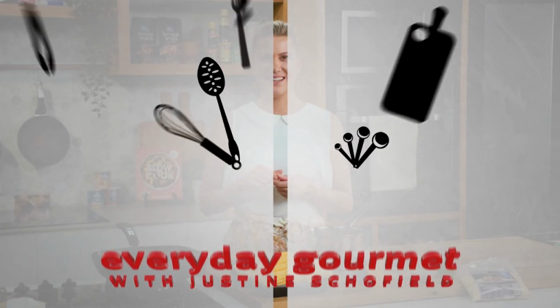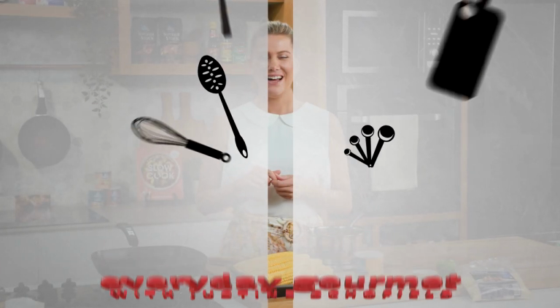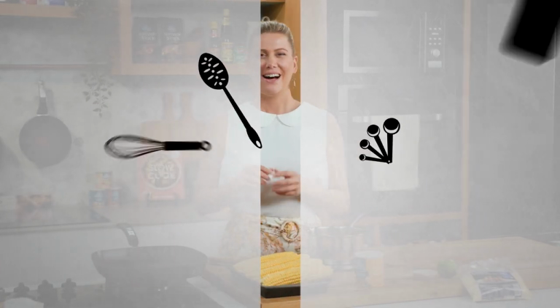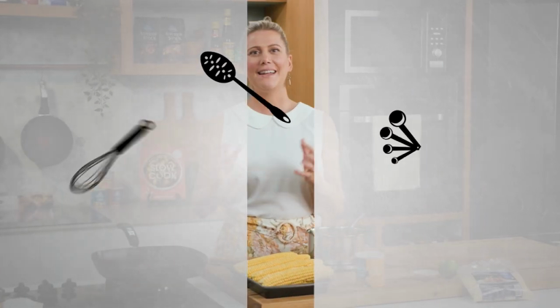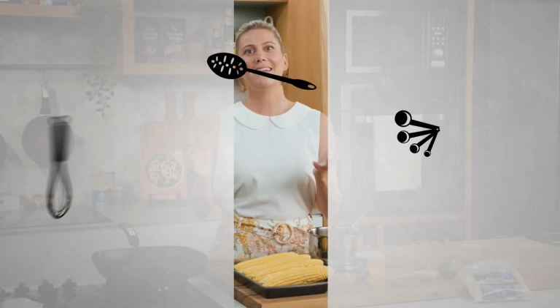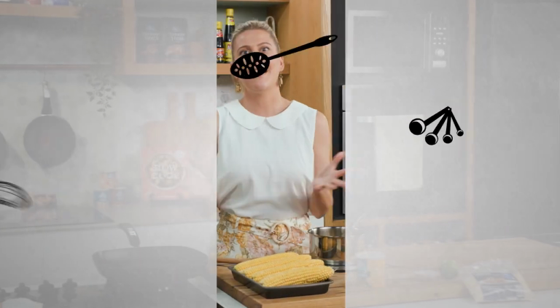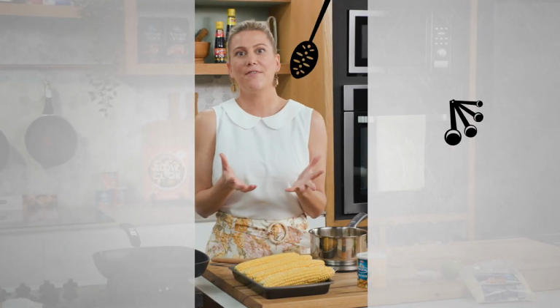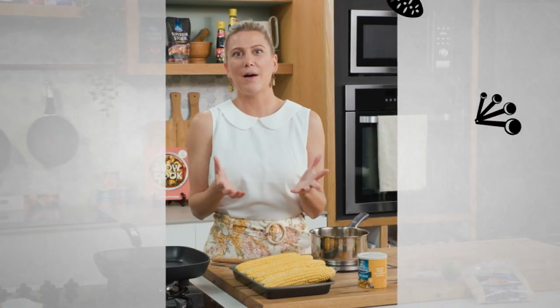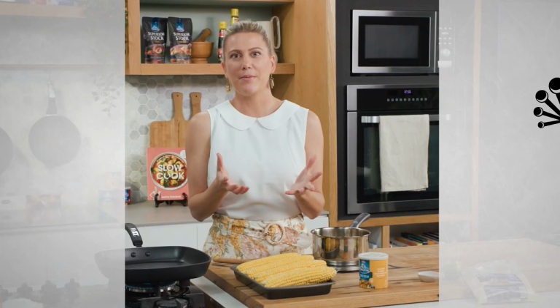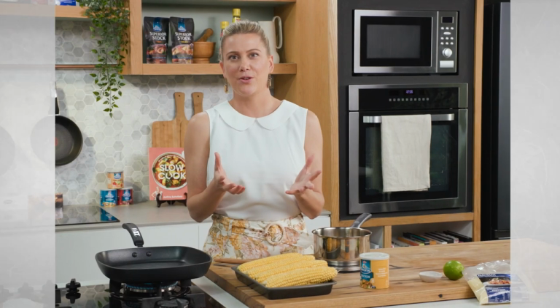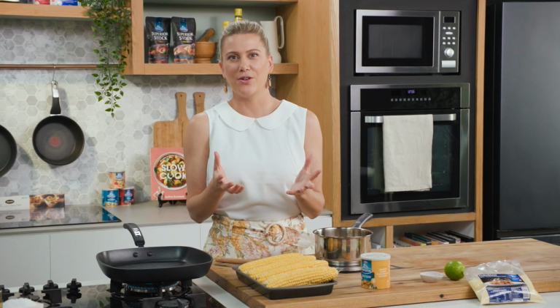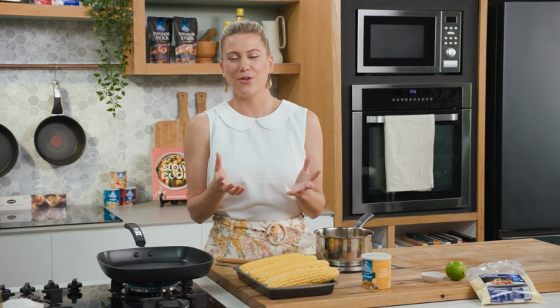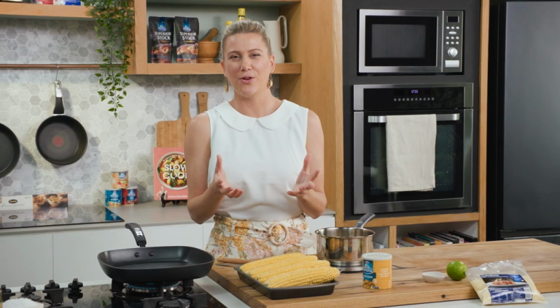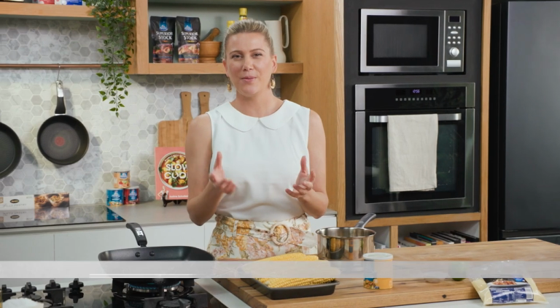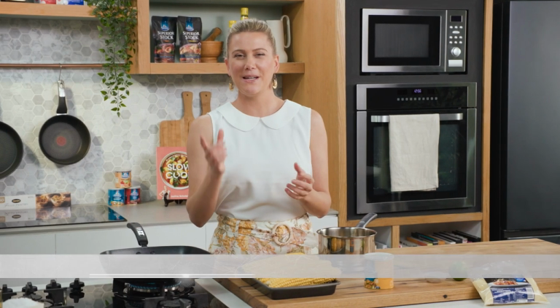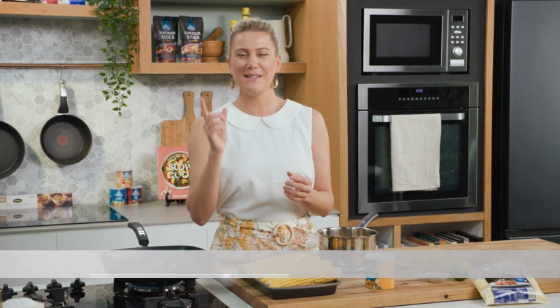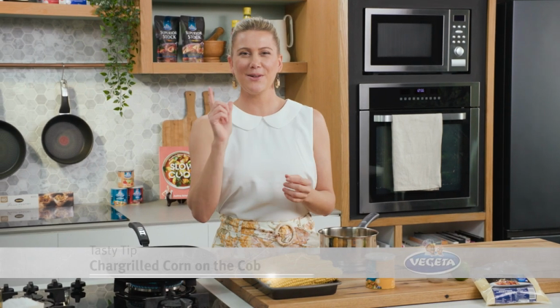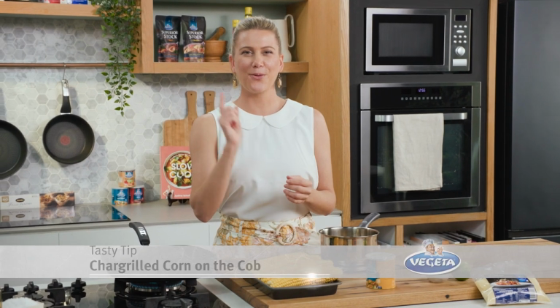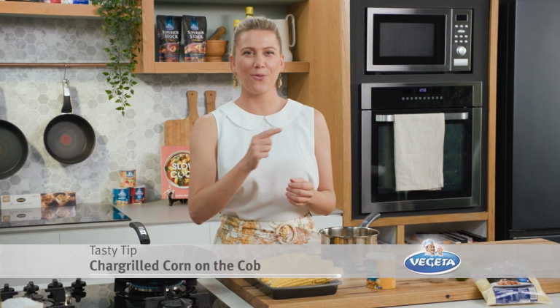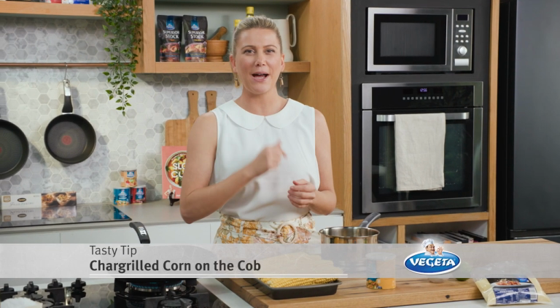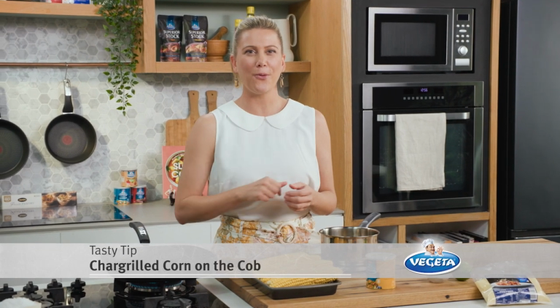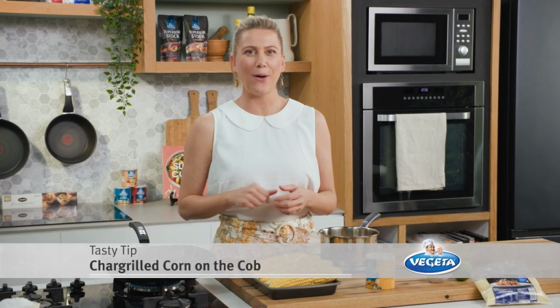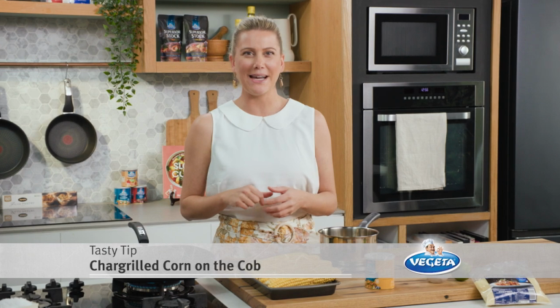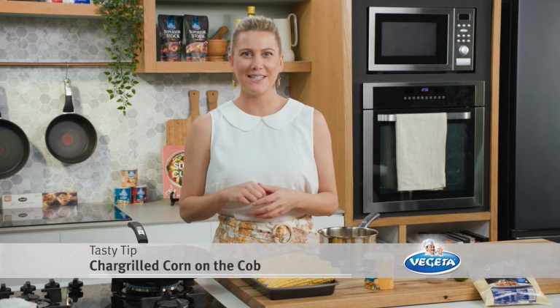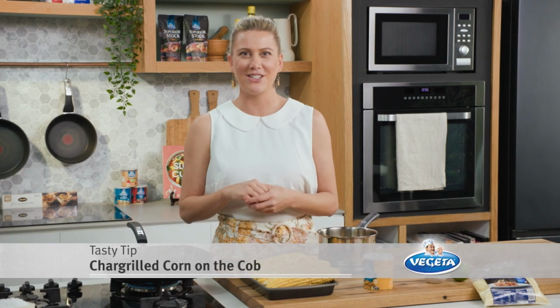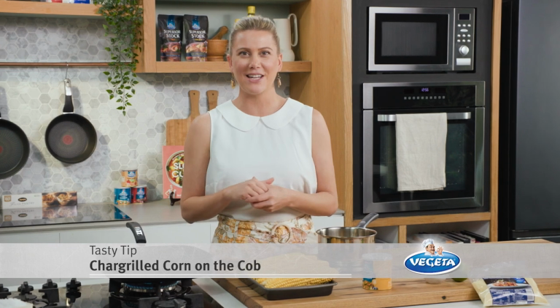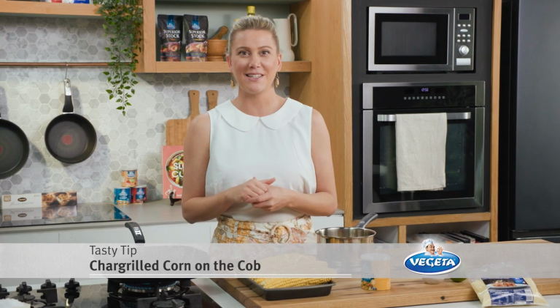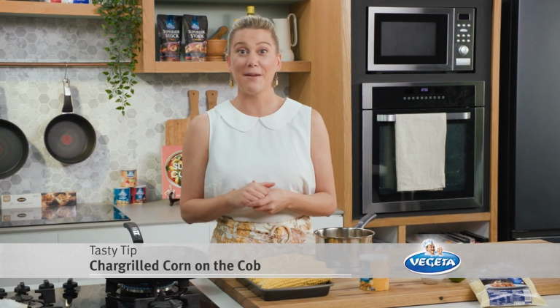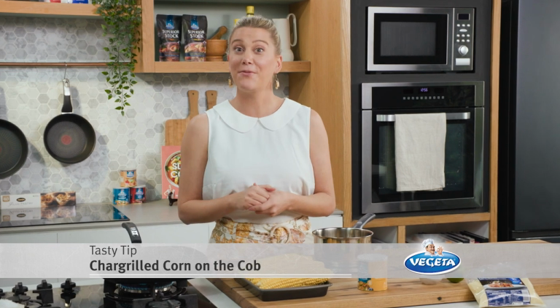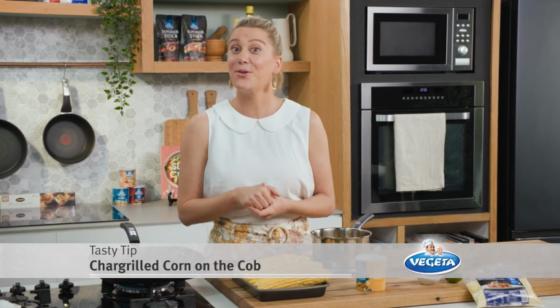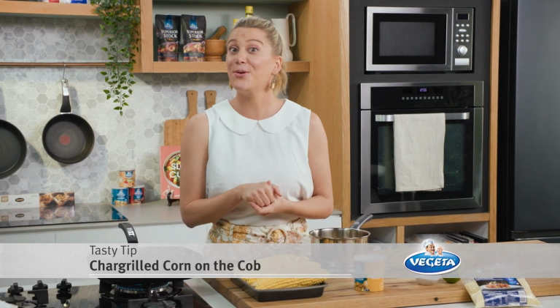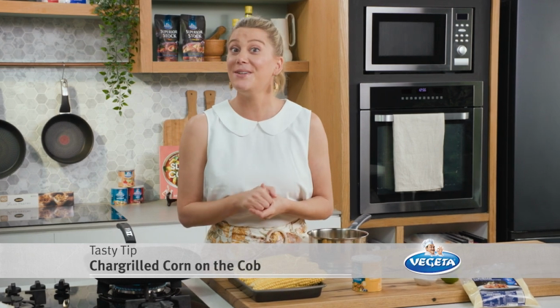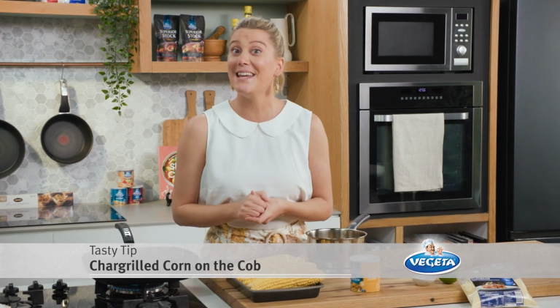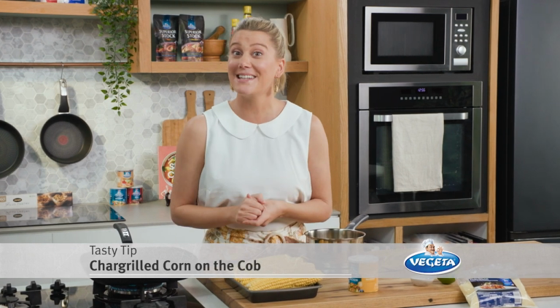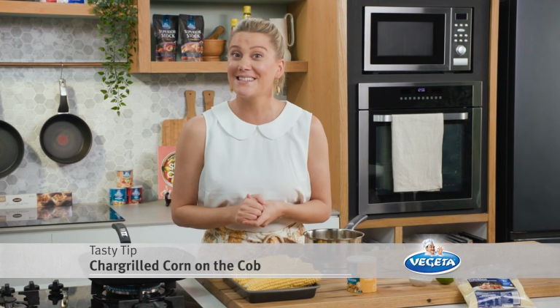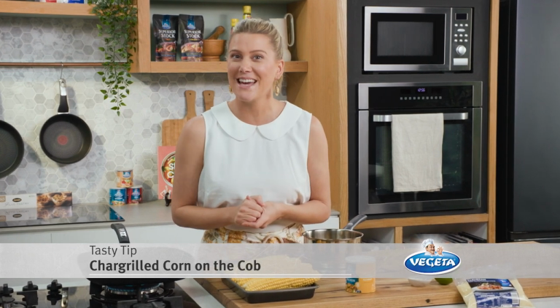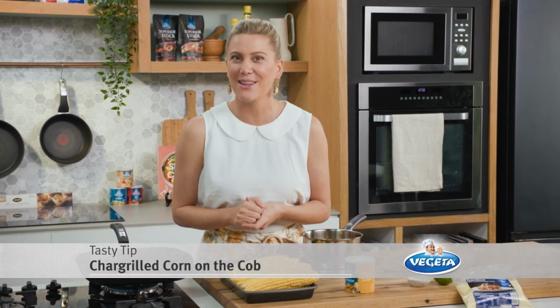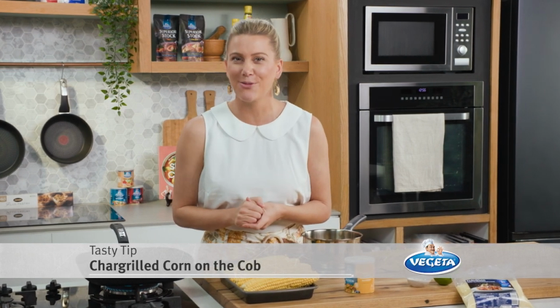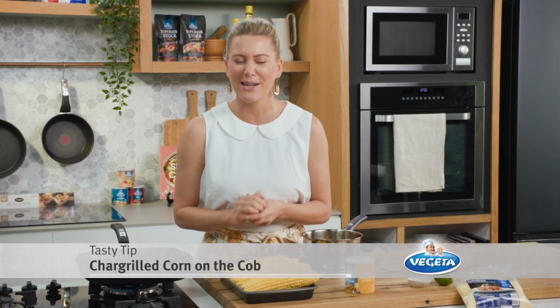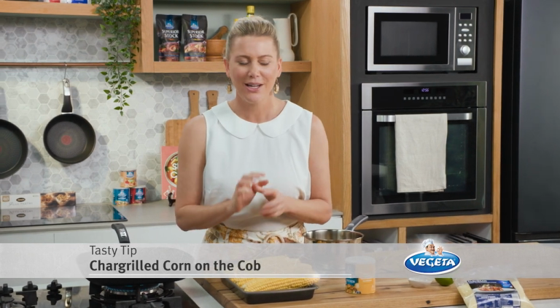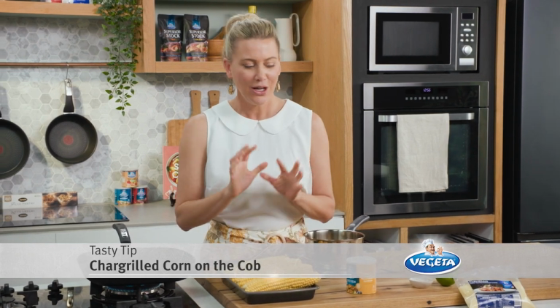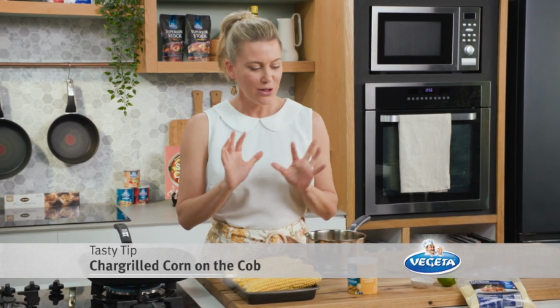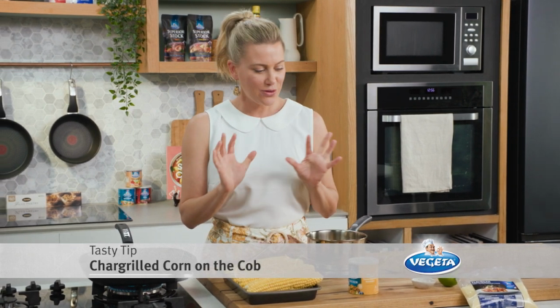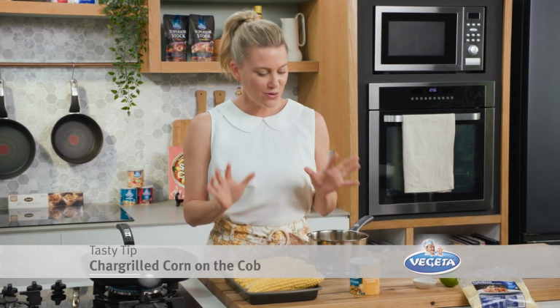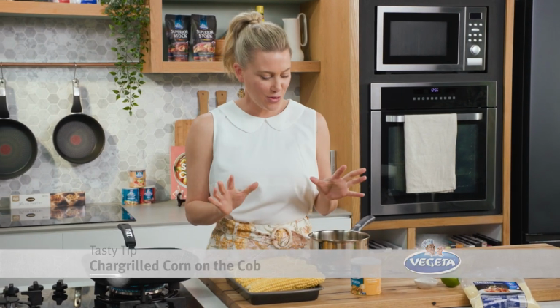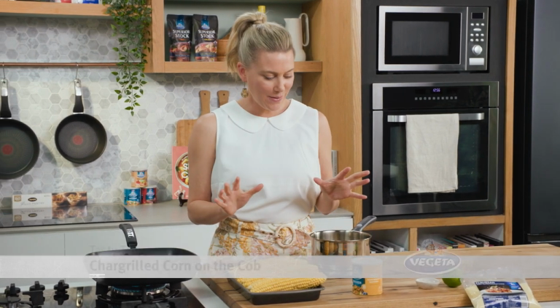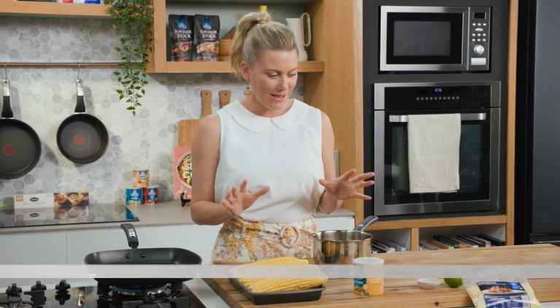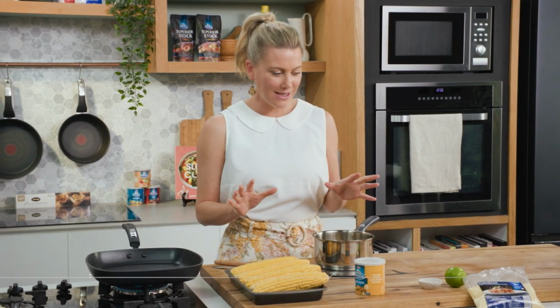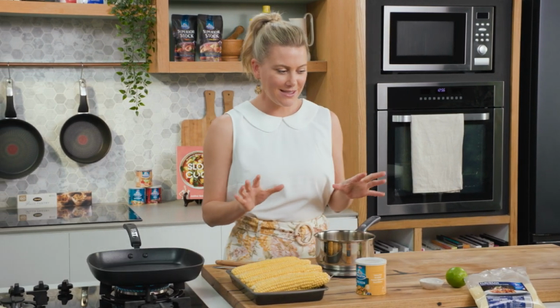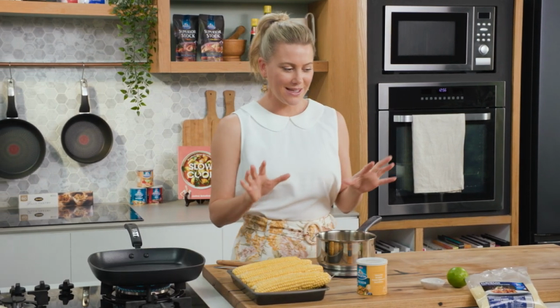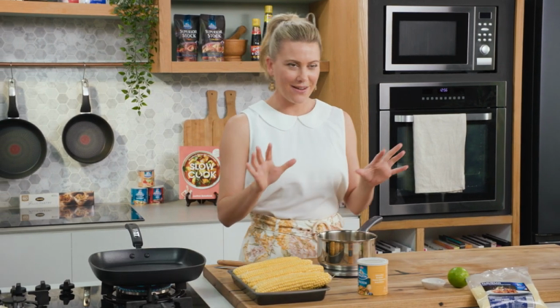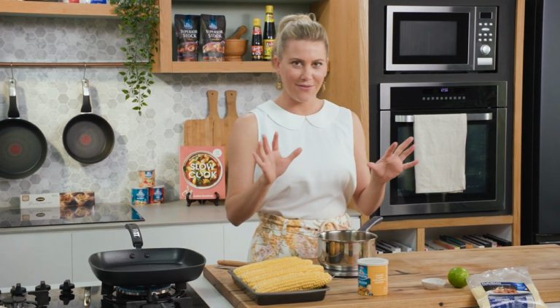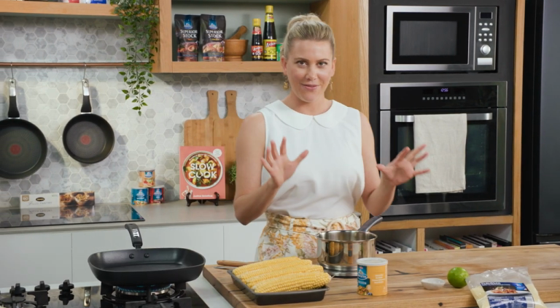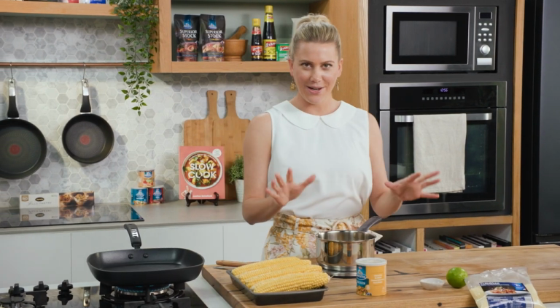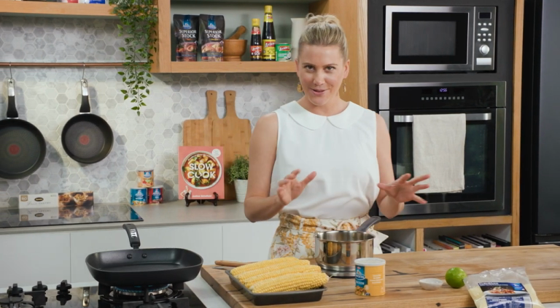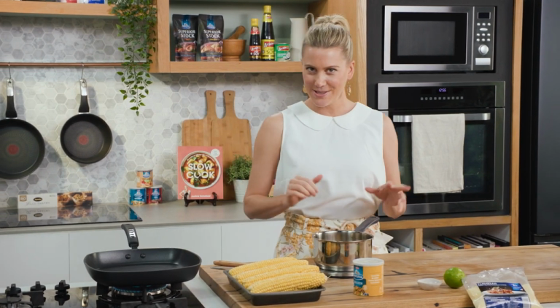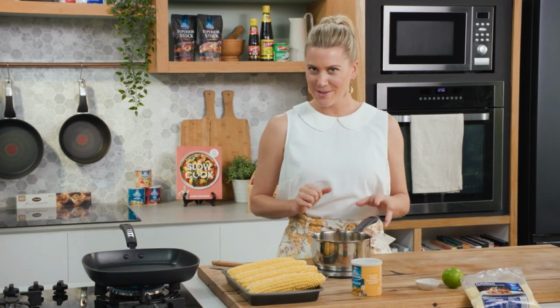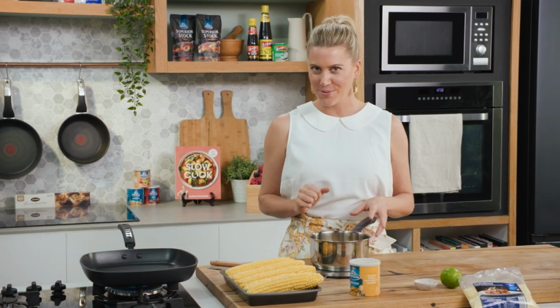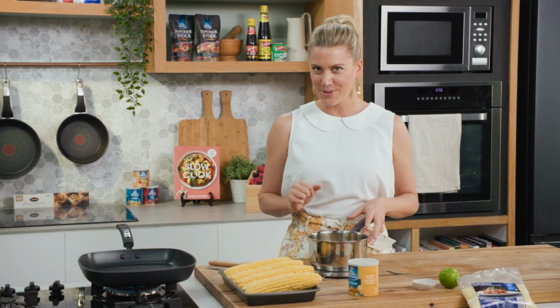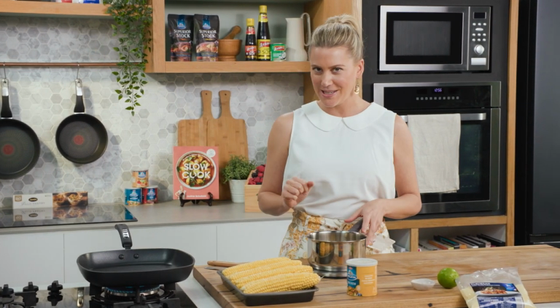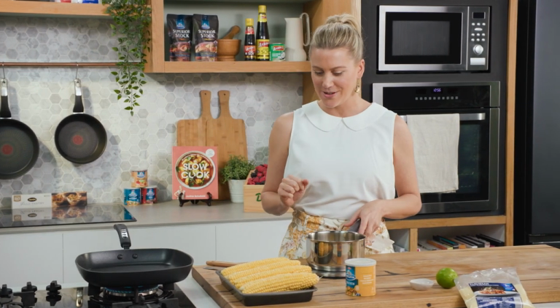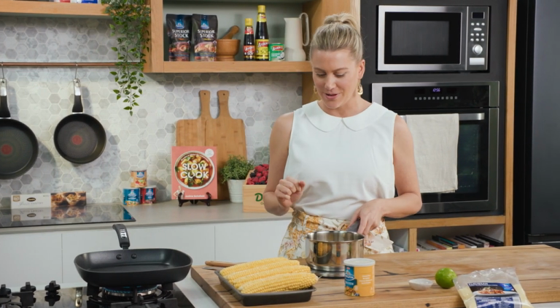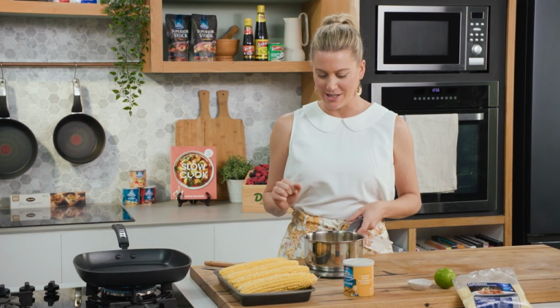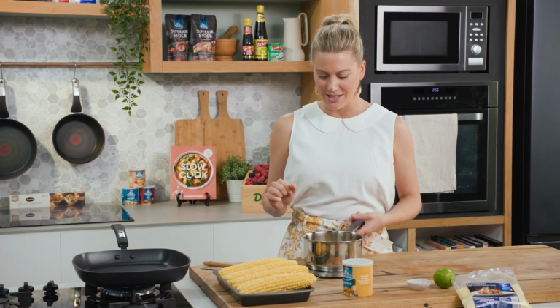I love barbecue corn, but here's a great way to jazz it up for your next gathering. Super easy and very simple ingredients.